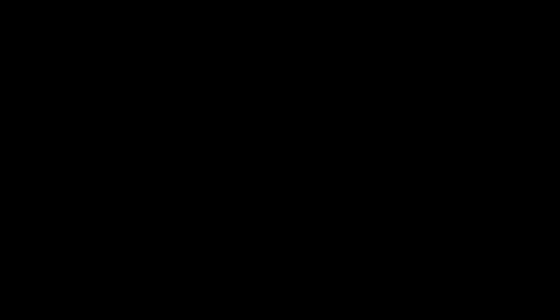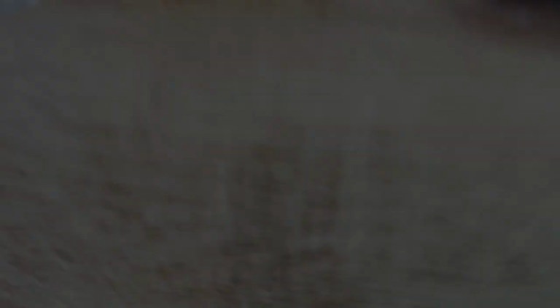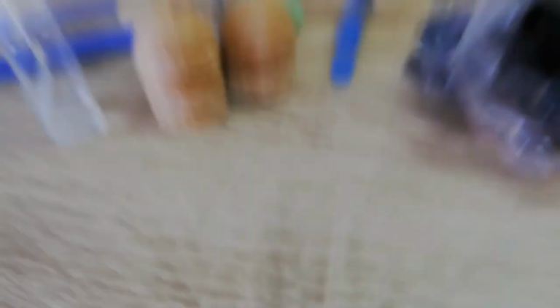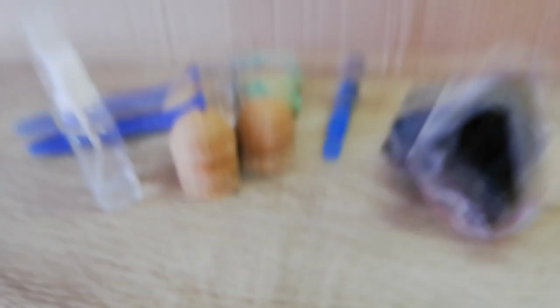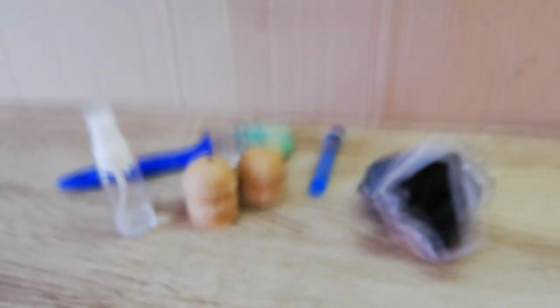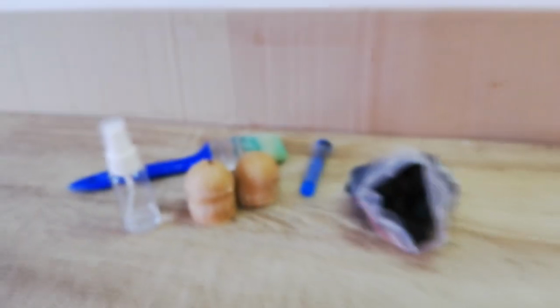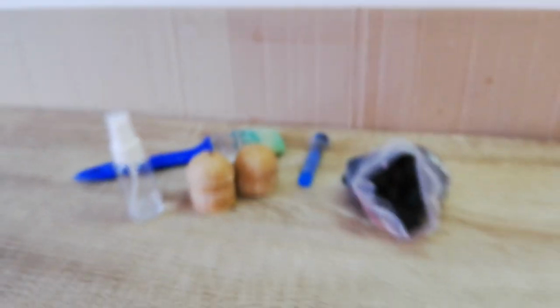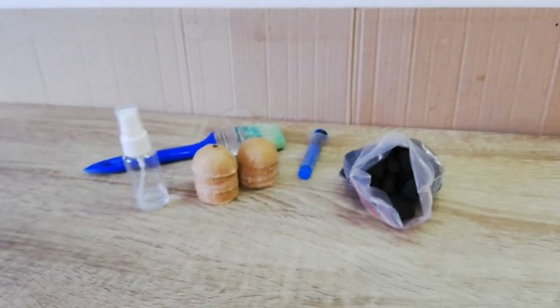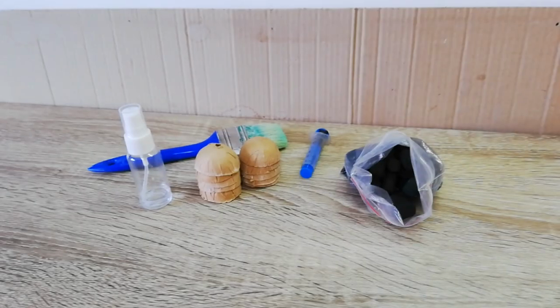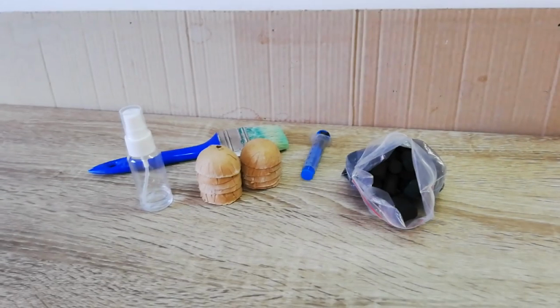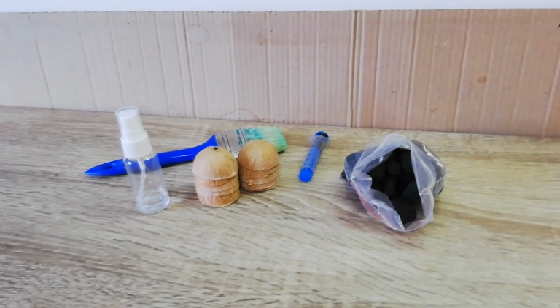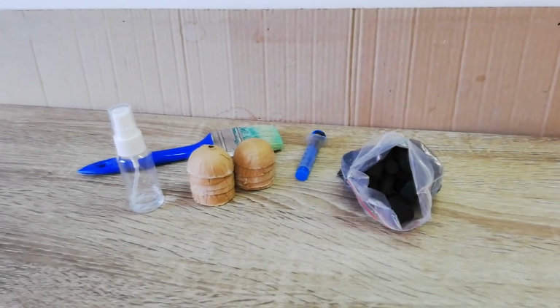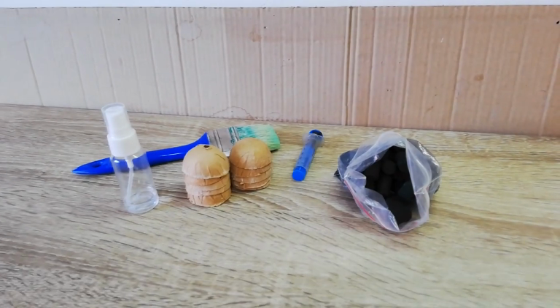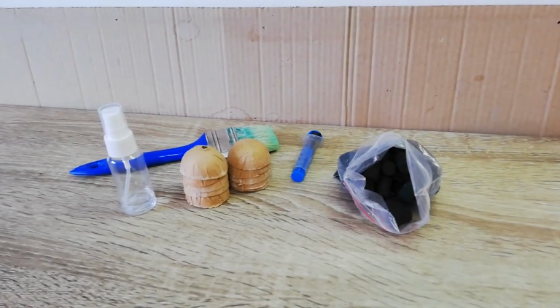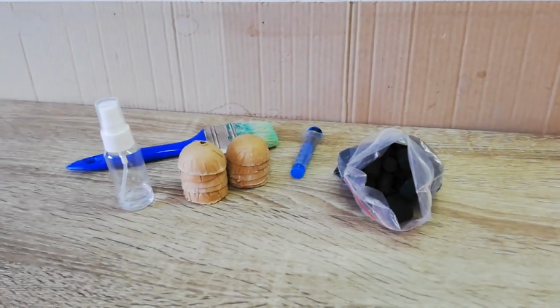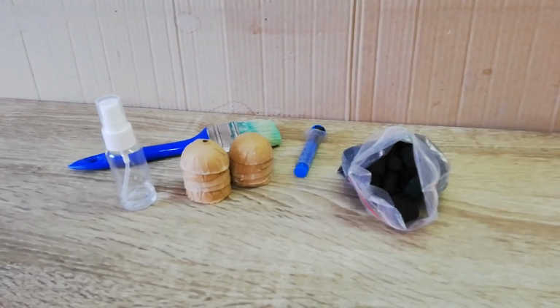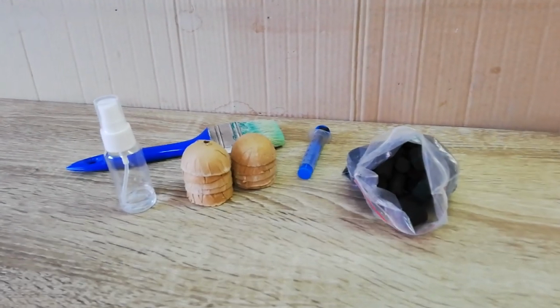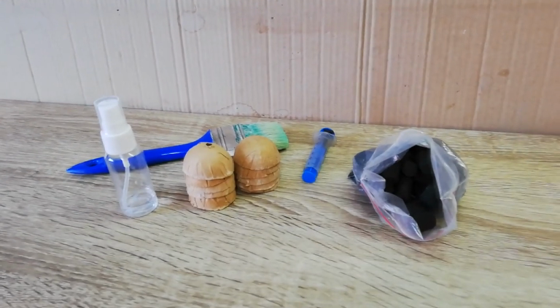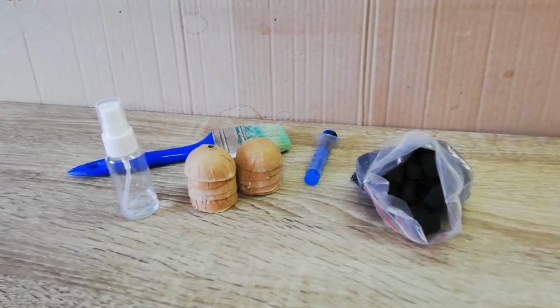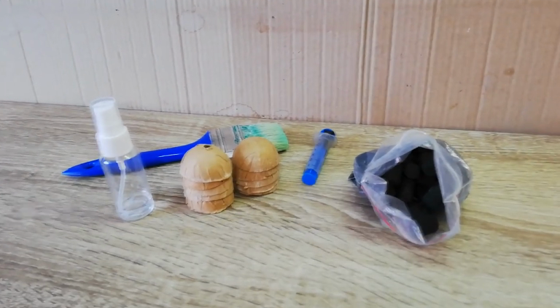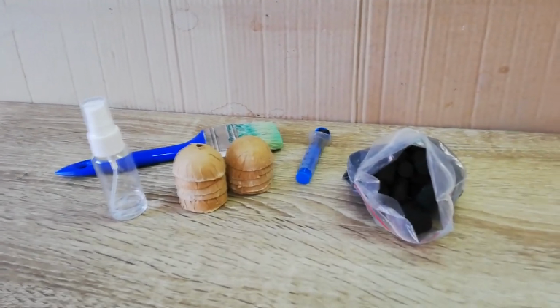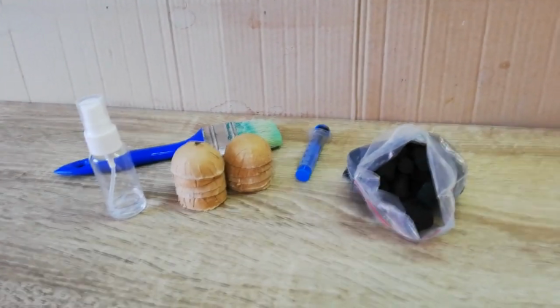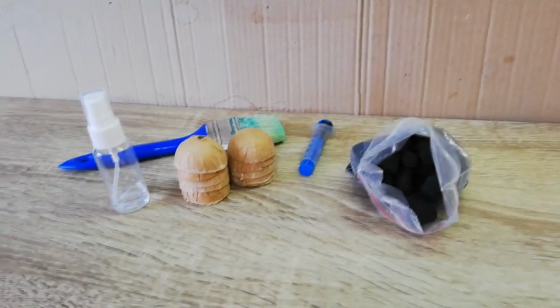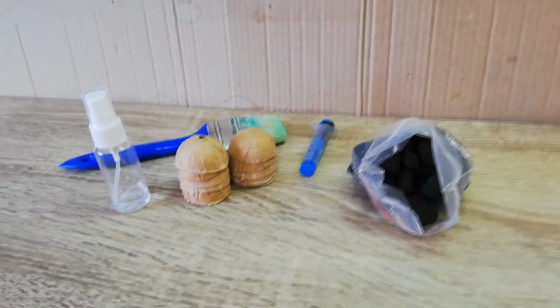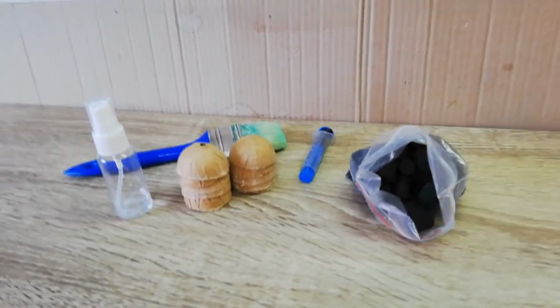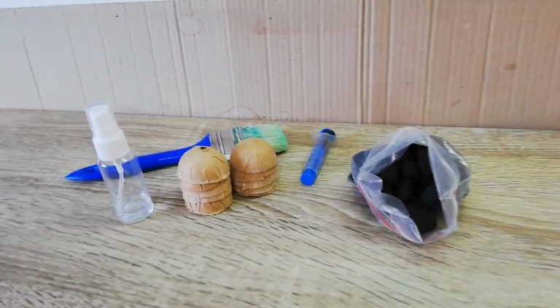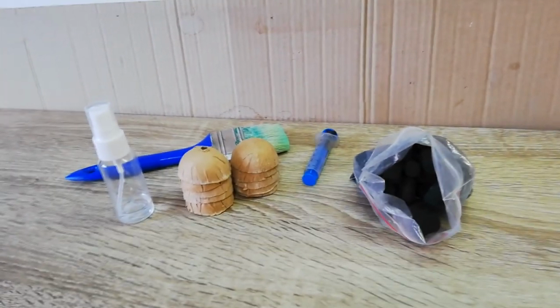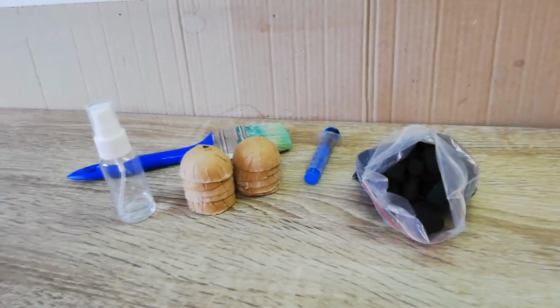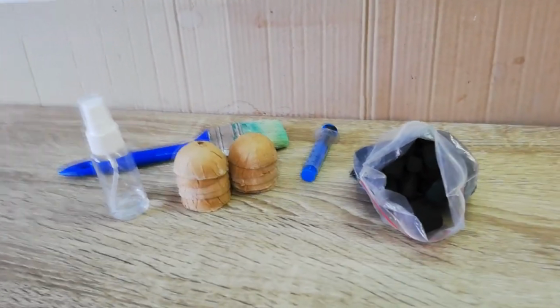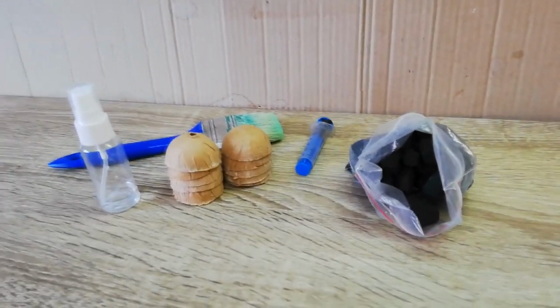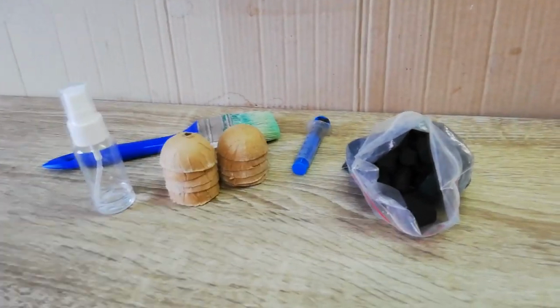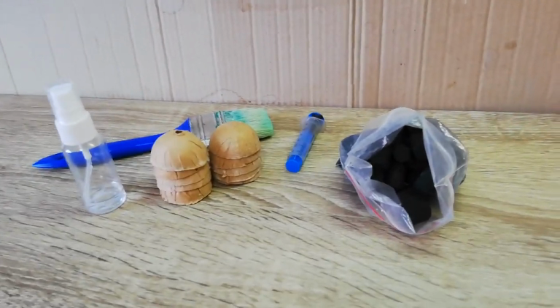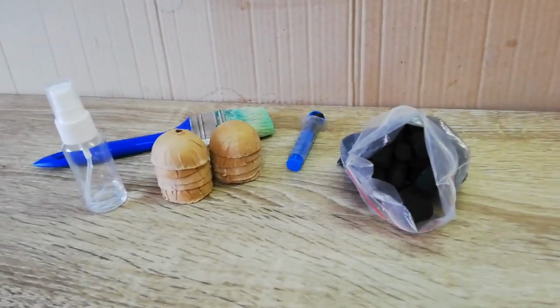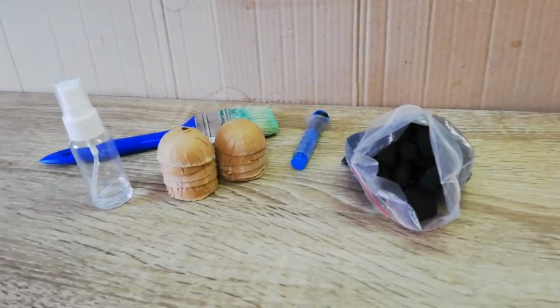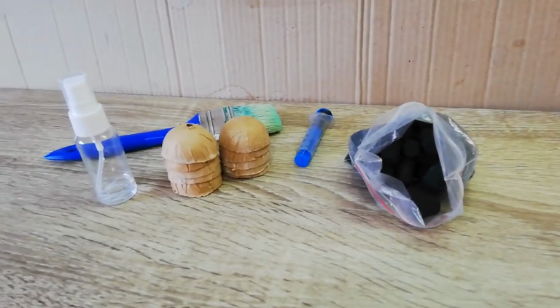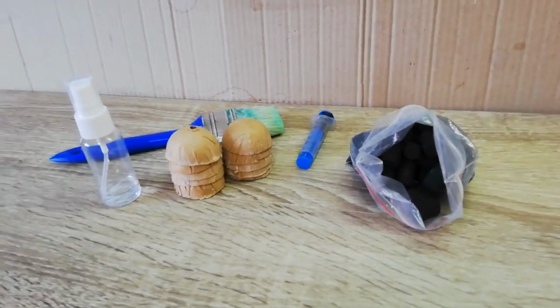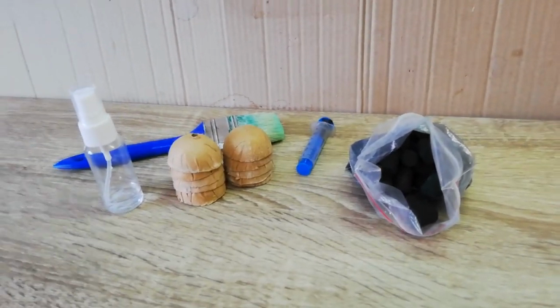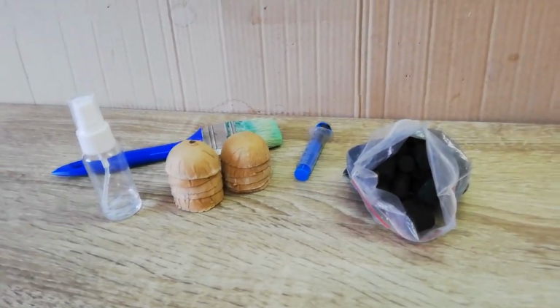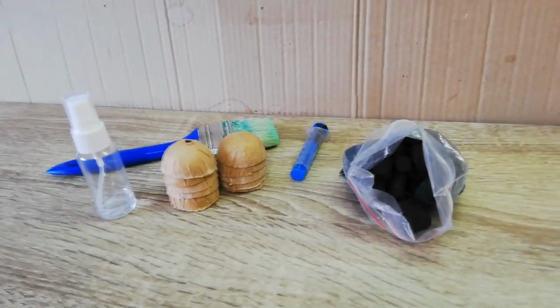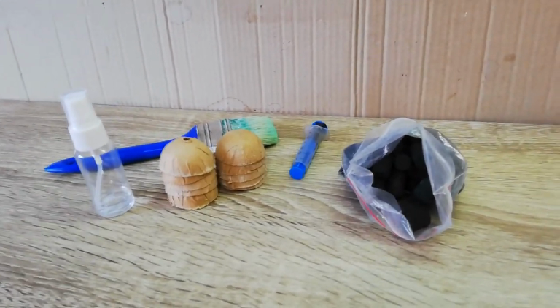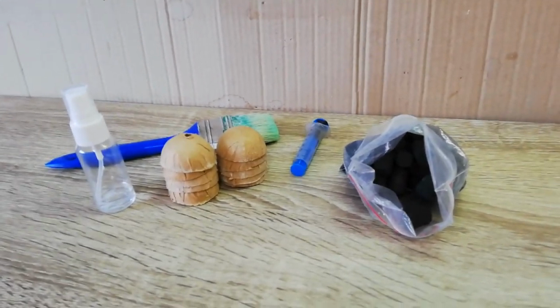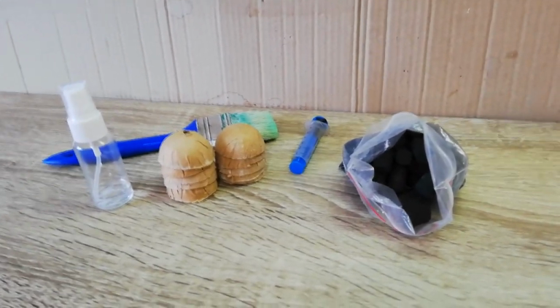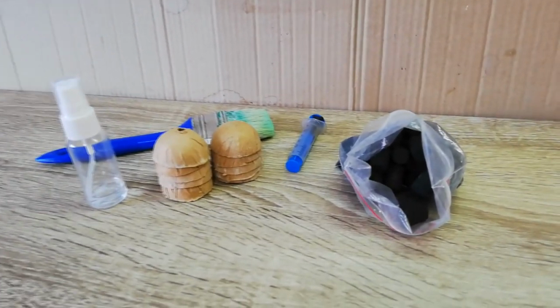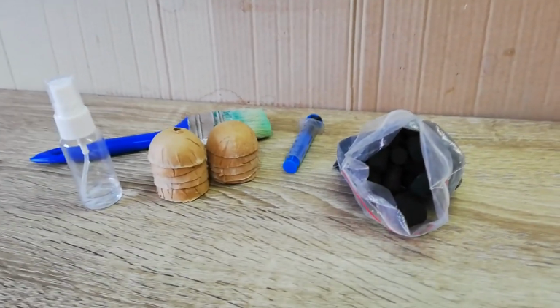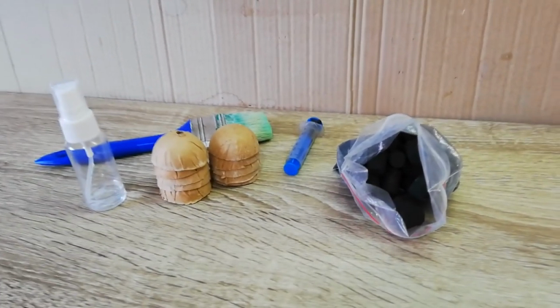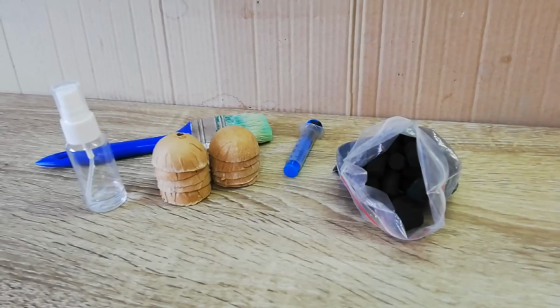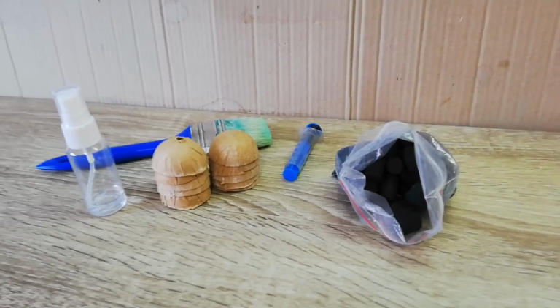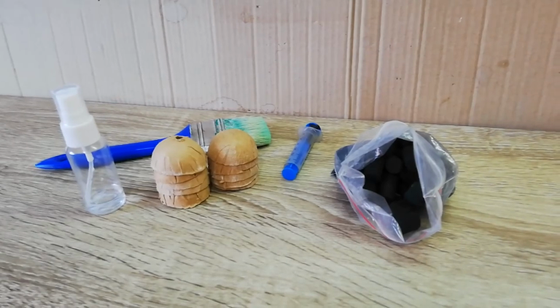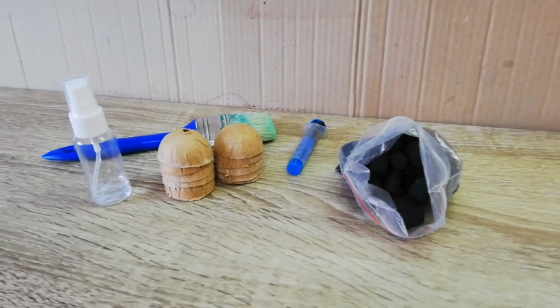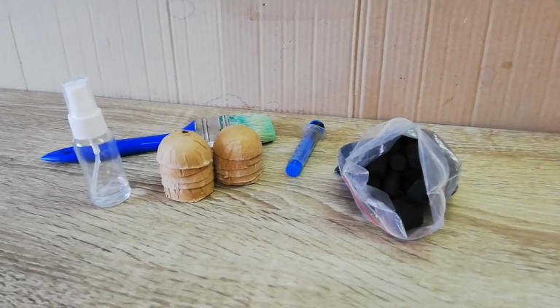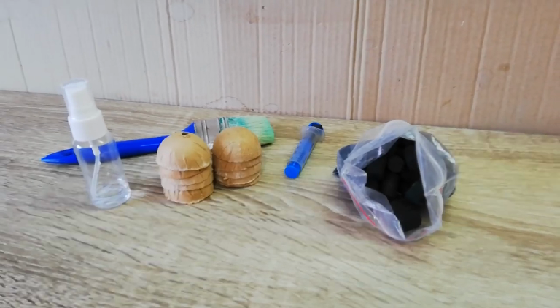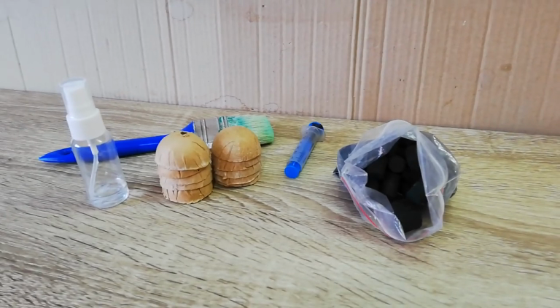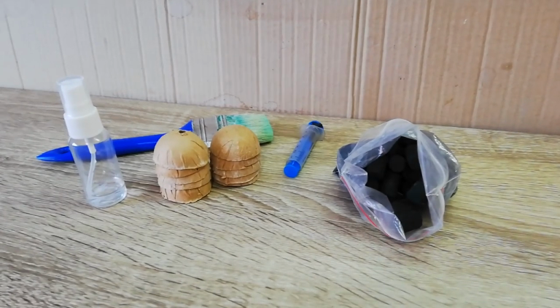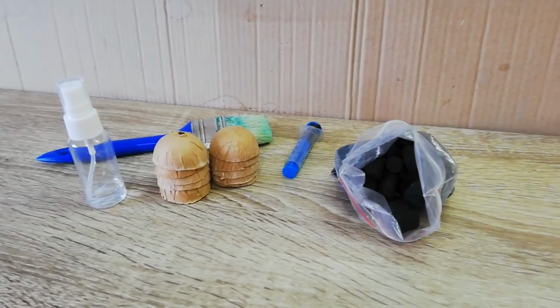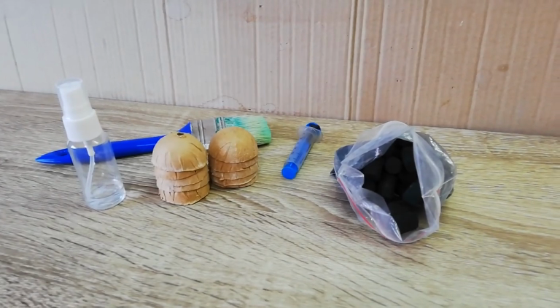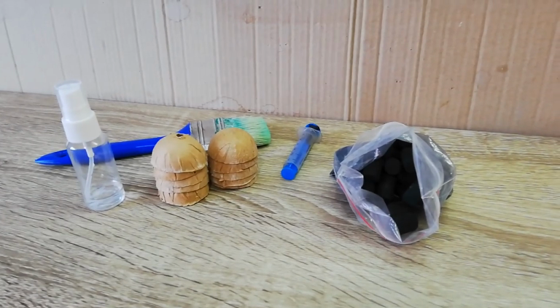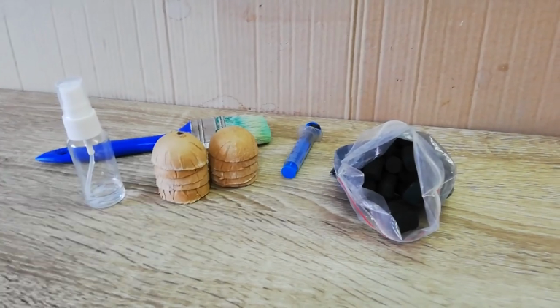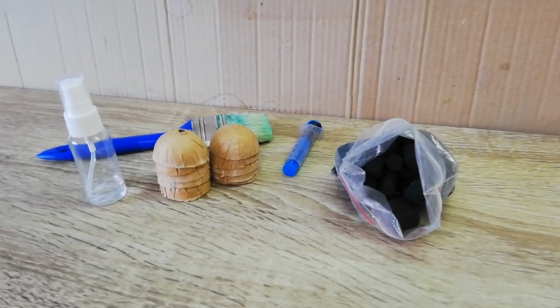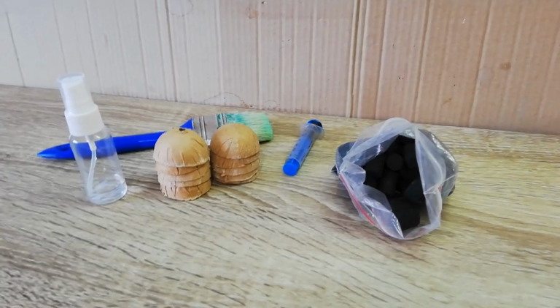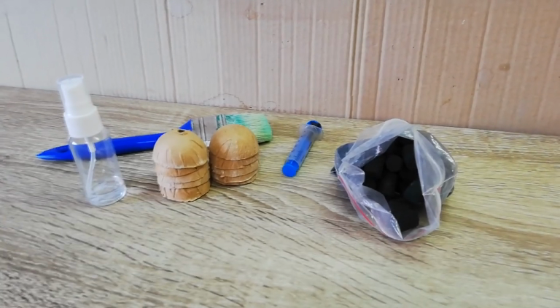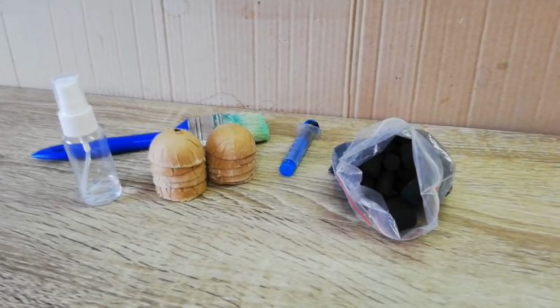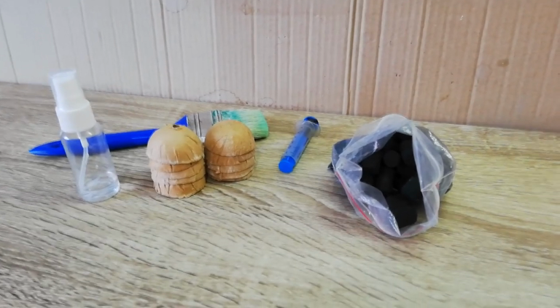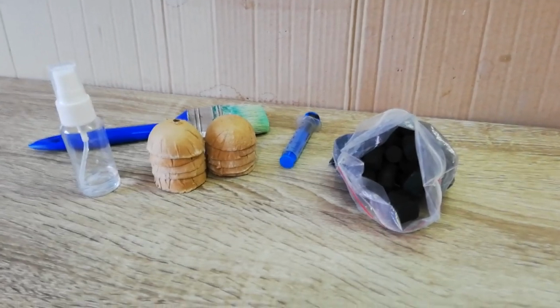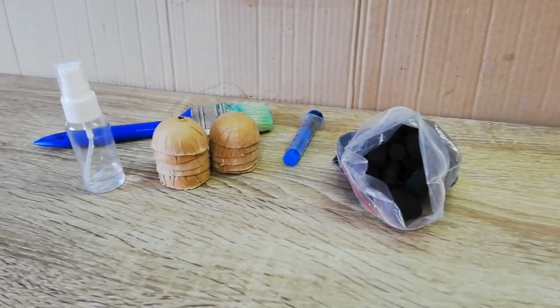What is up Pyros! In today's video I'm going to share with you 10 tips for making firework stars. Let's go!